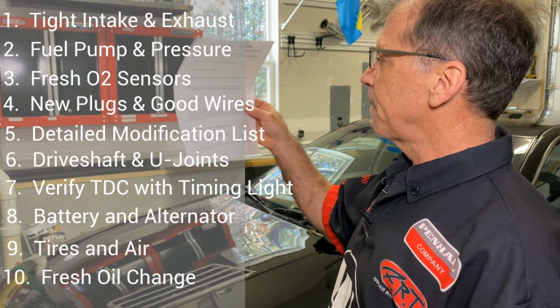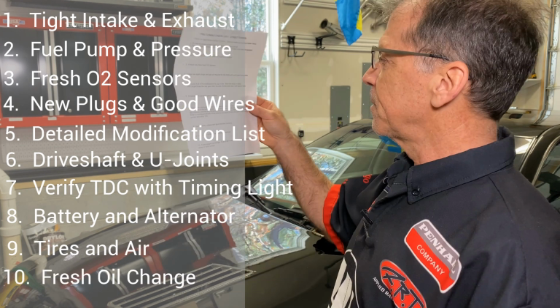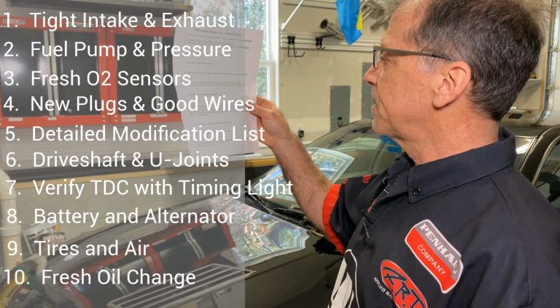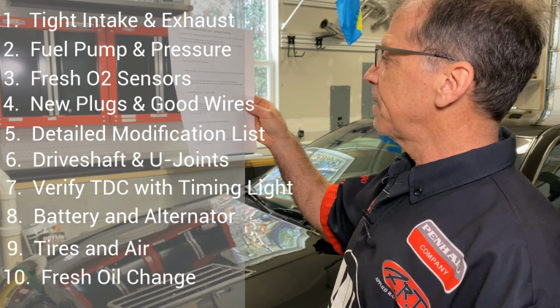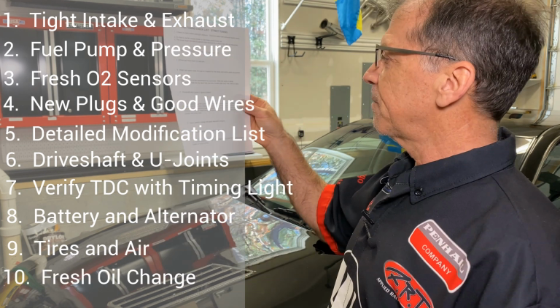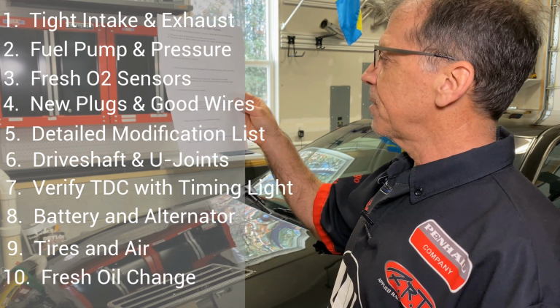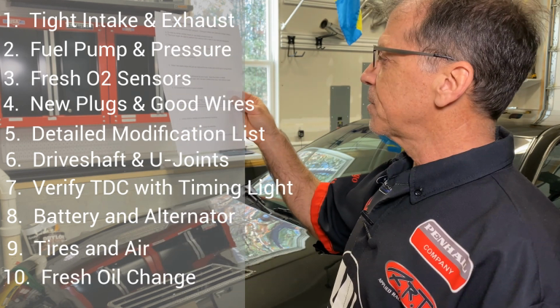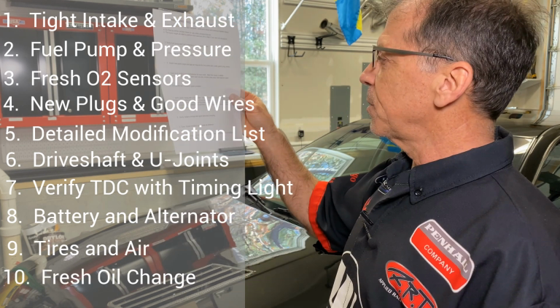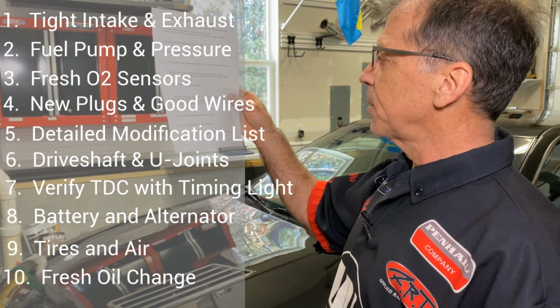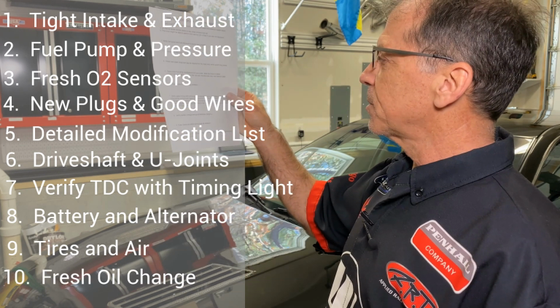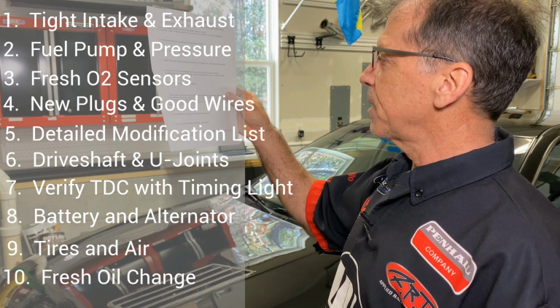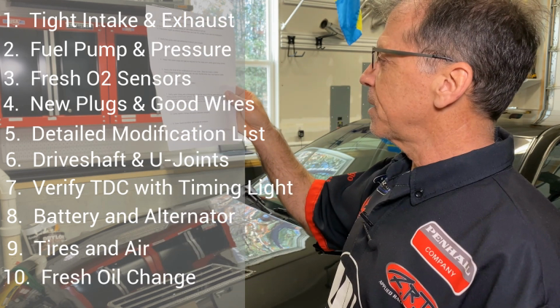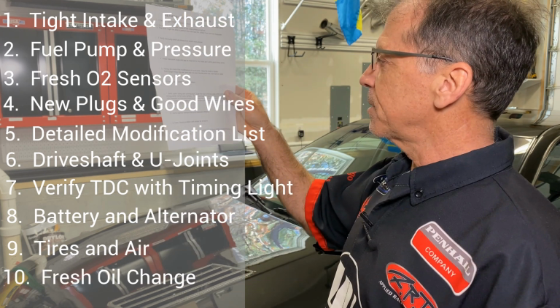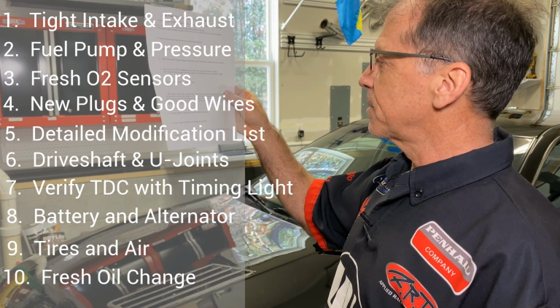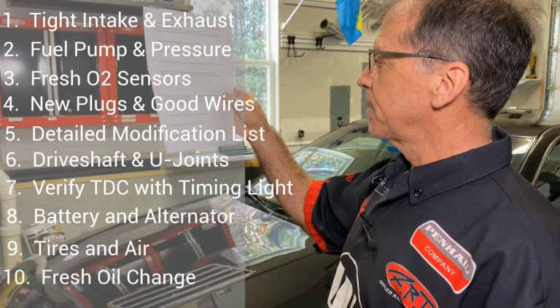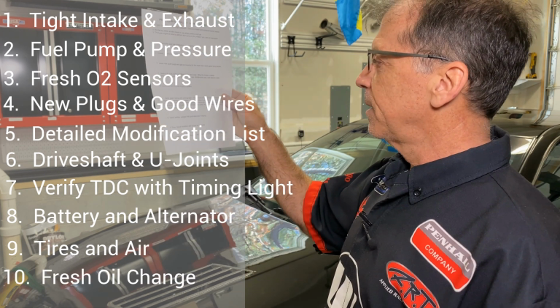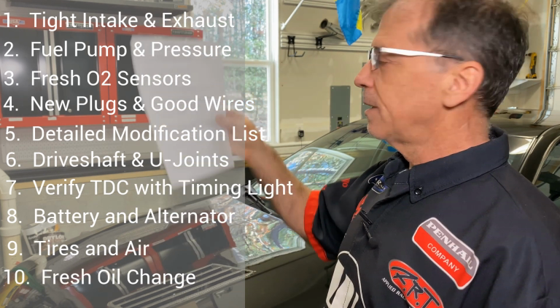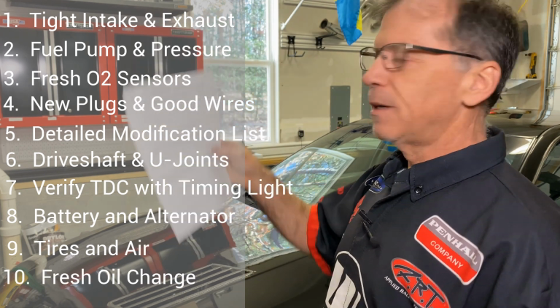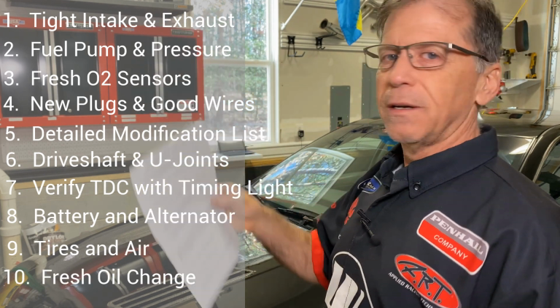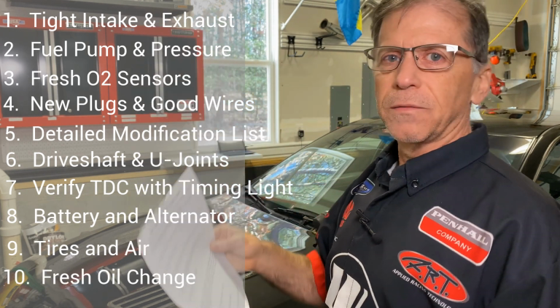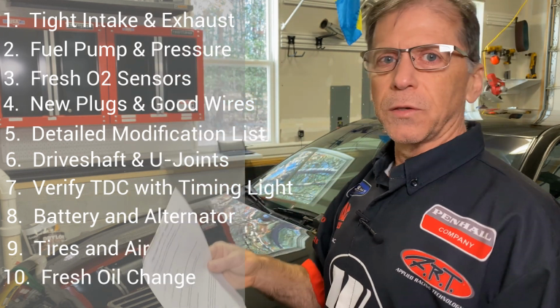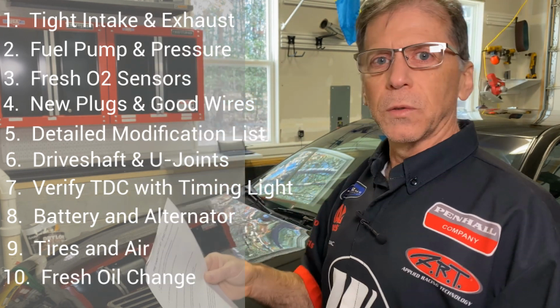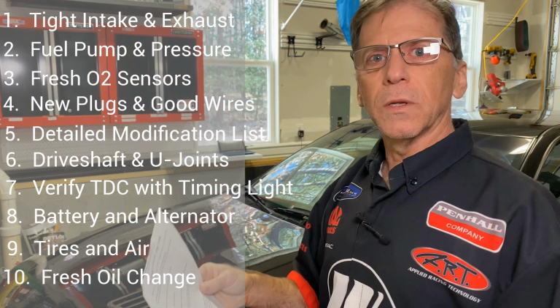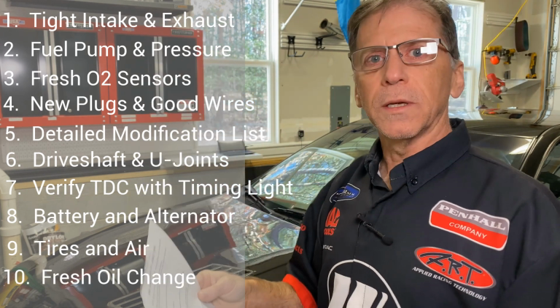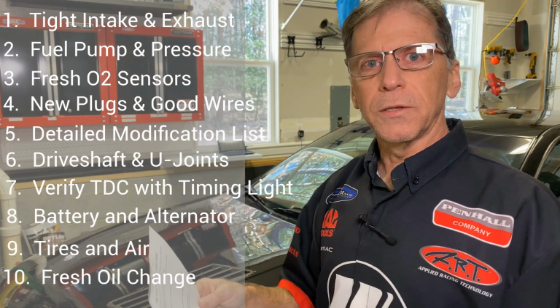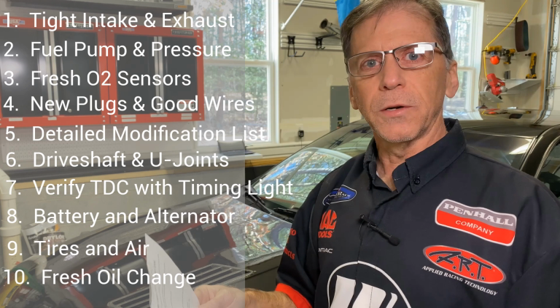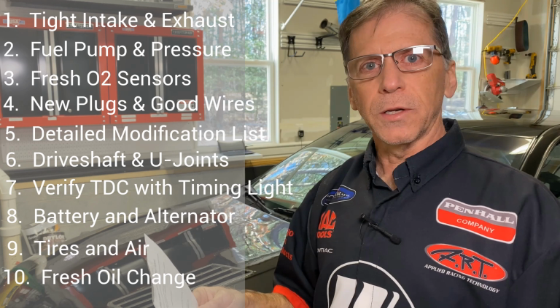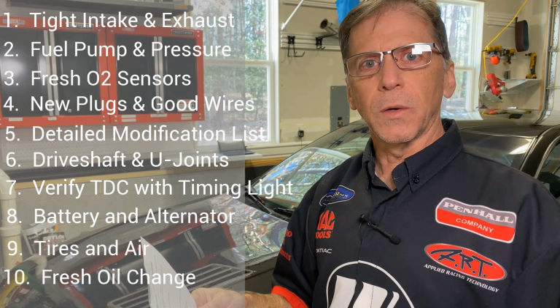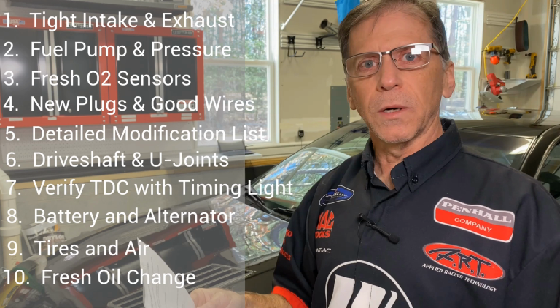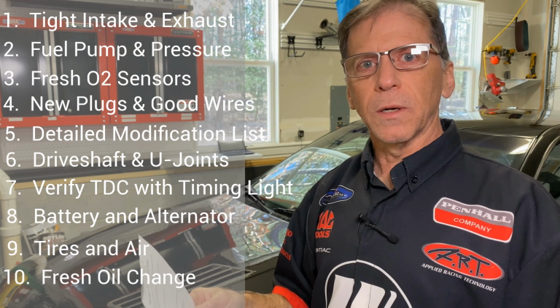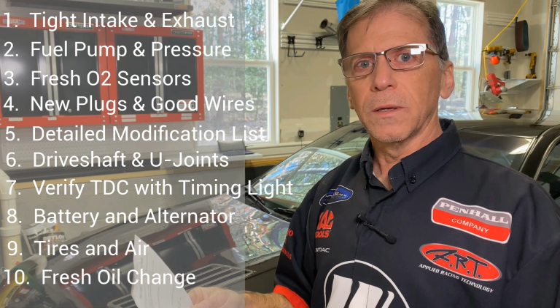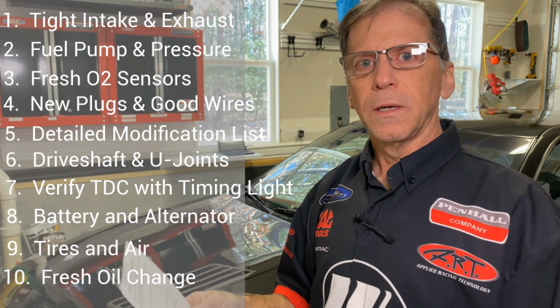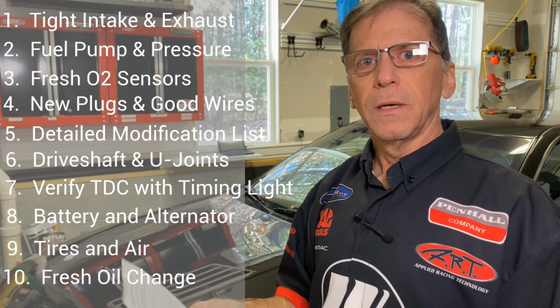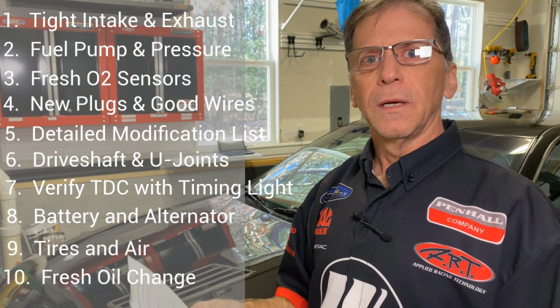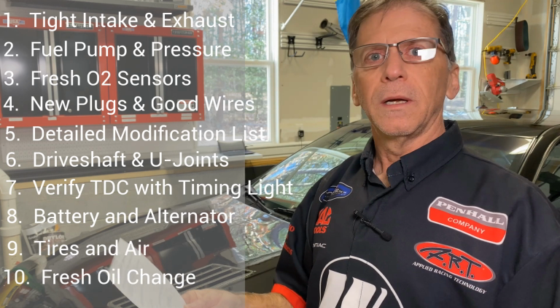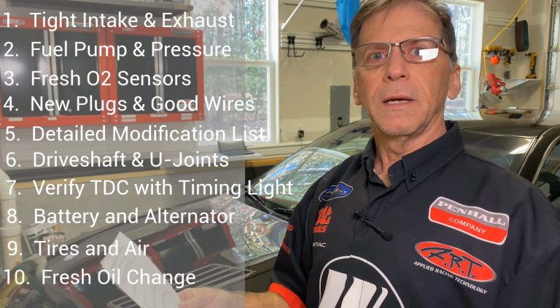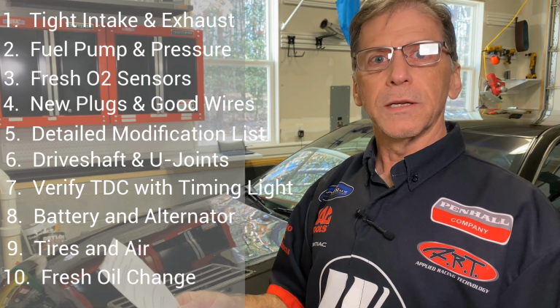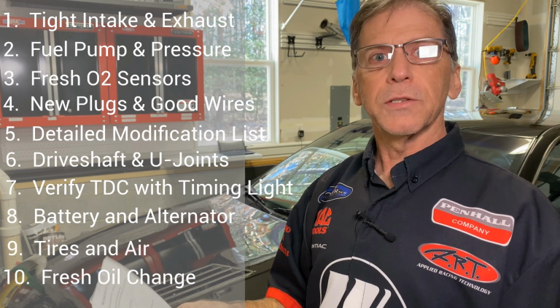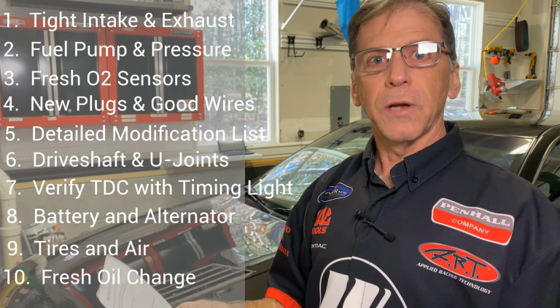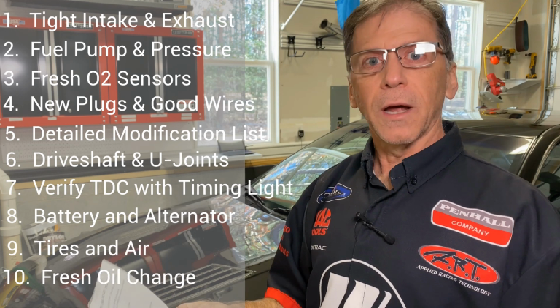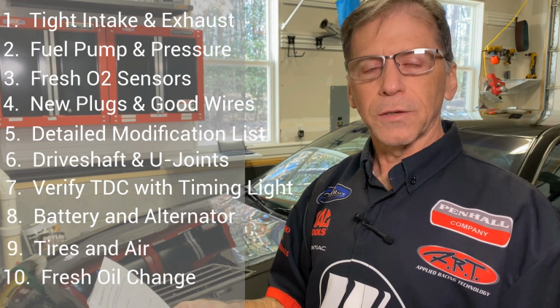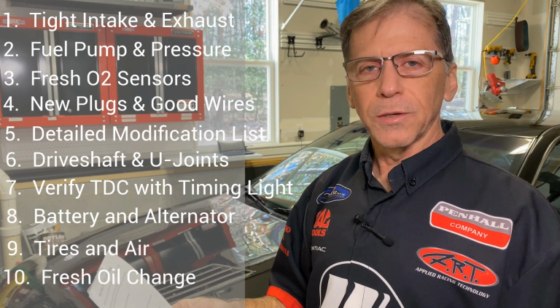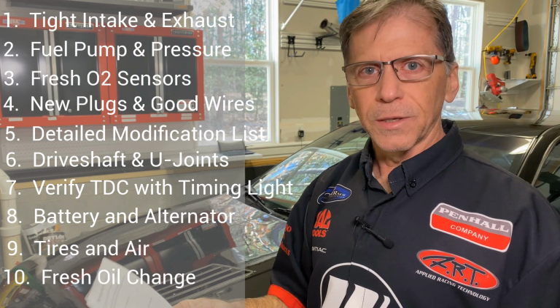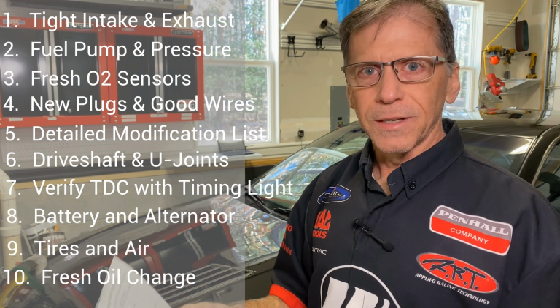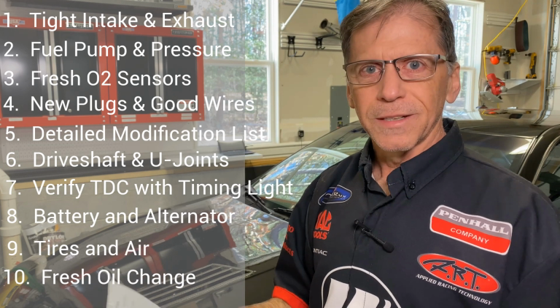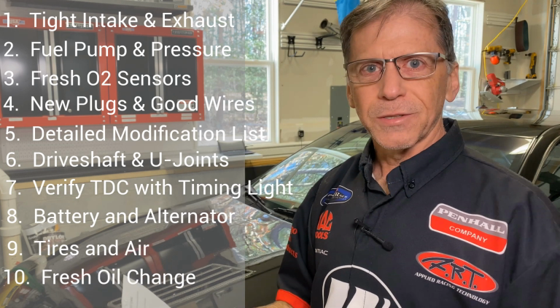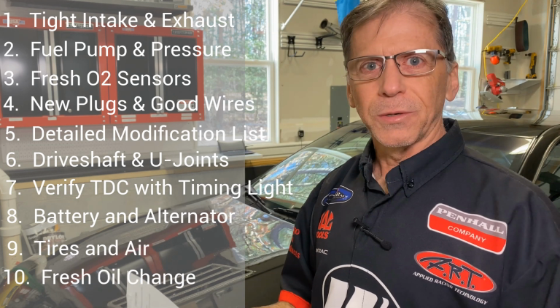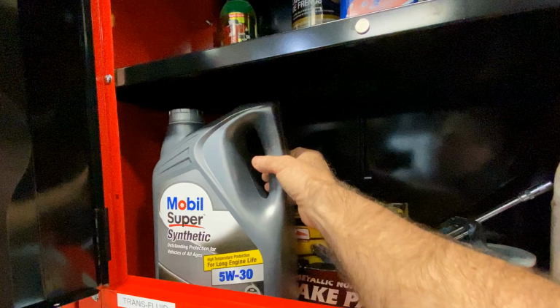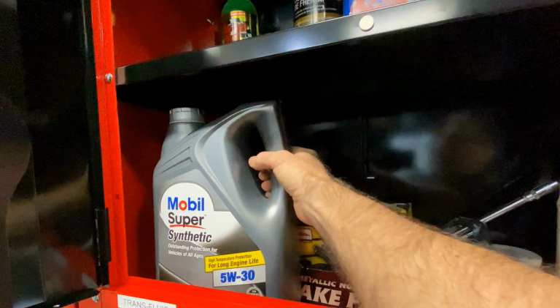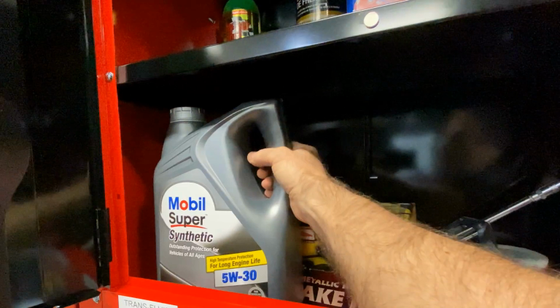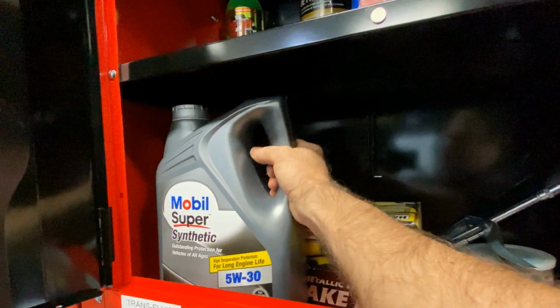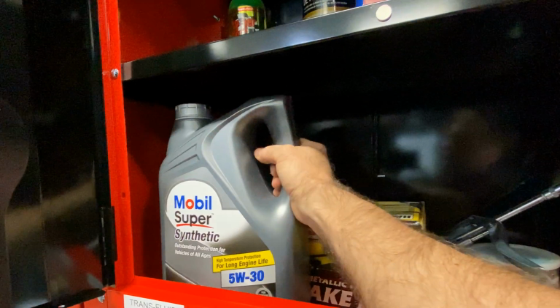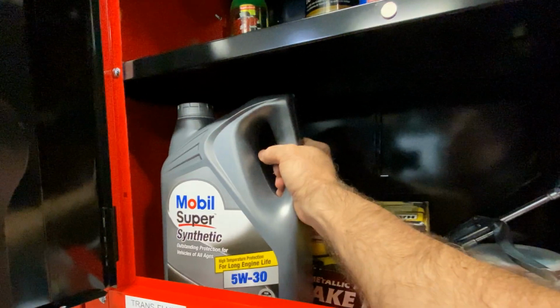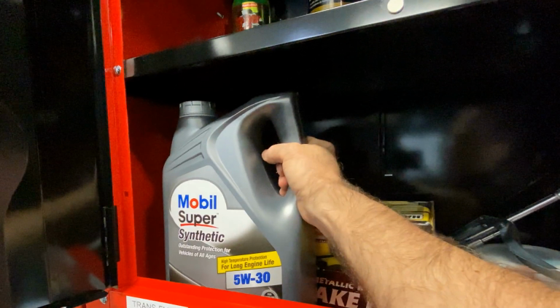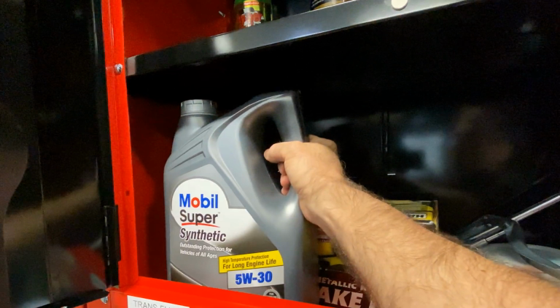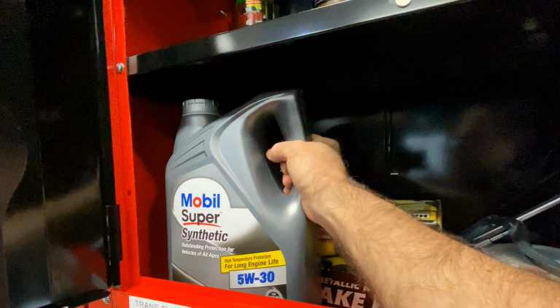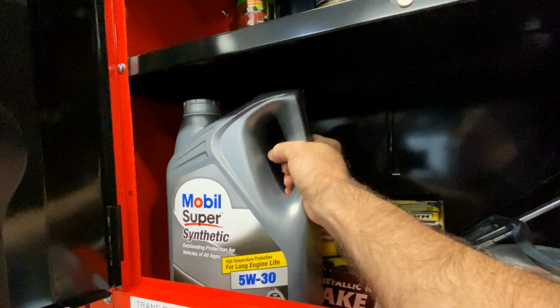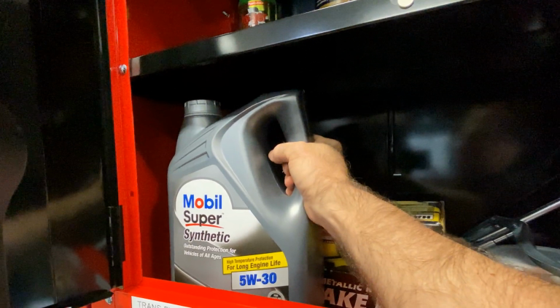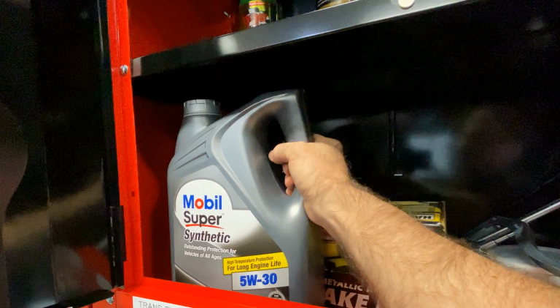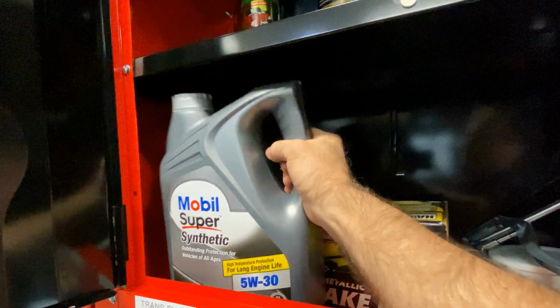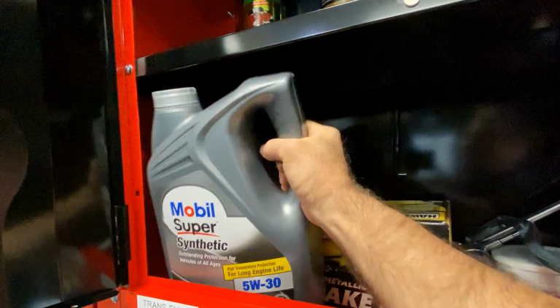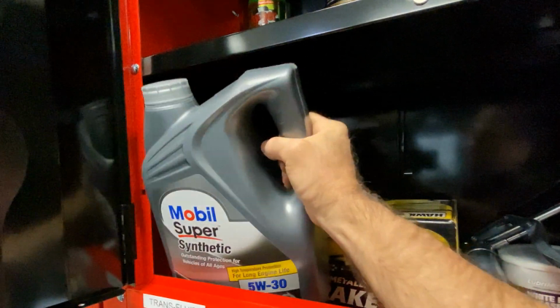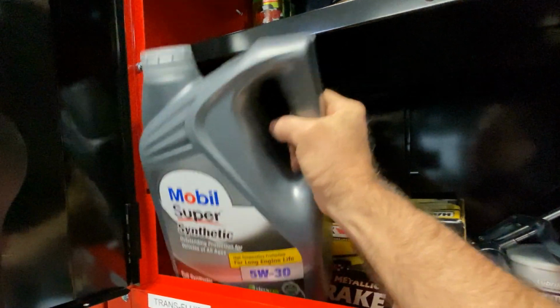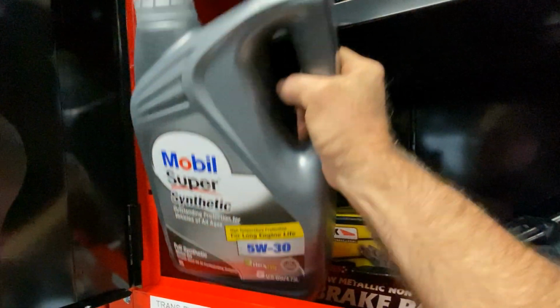Number ten: fresh oil change. Fuel and dirt in the oil is not good, so no dirt or fuel in the oil.